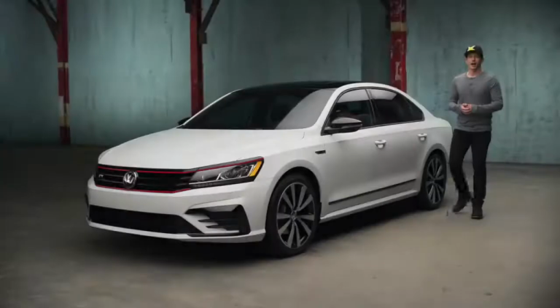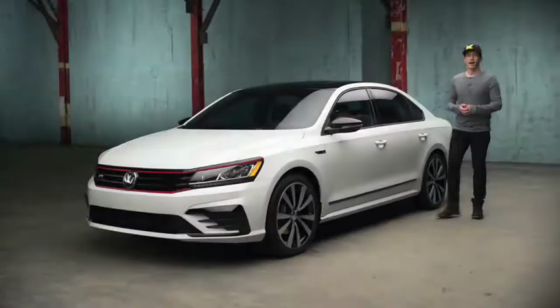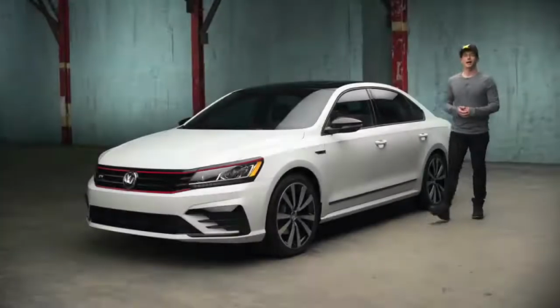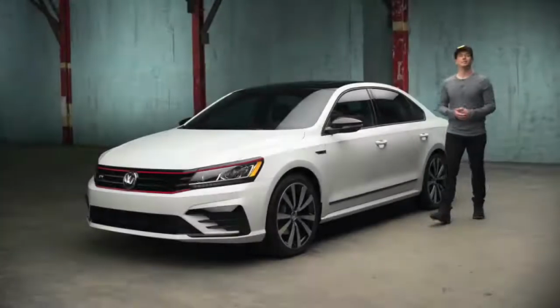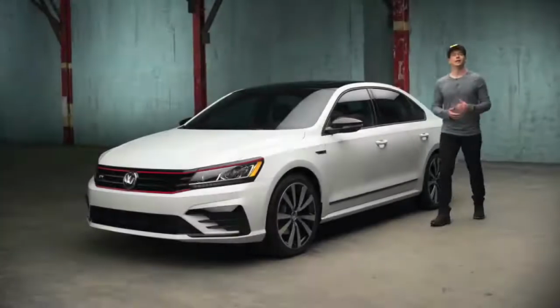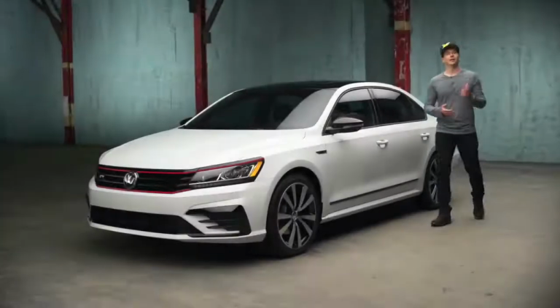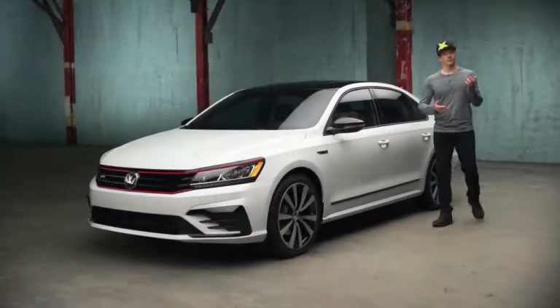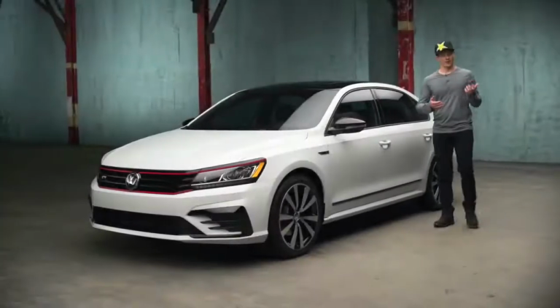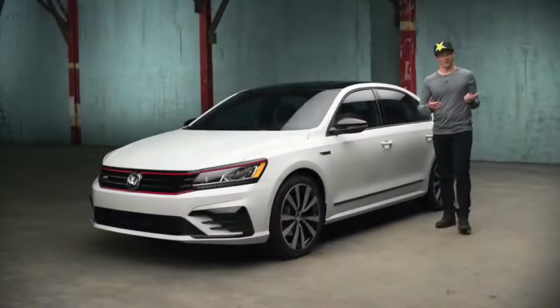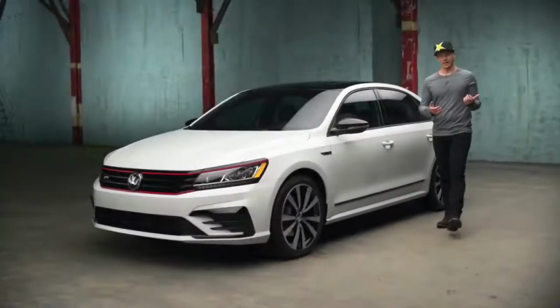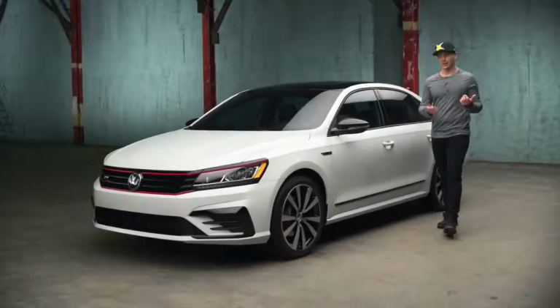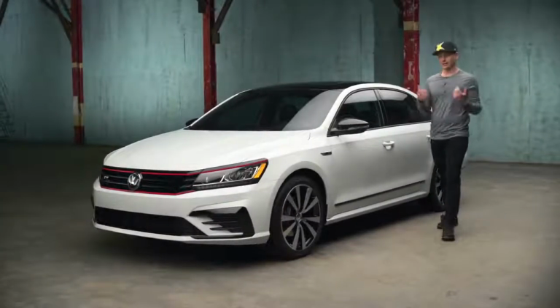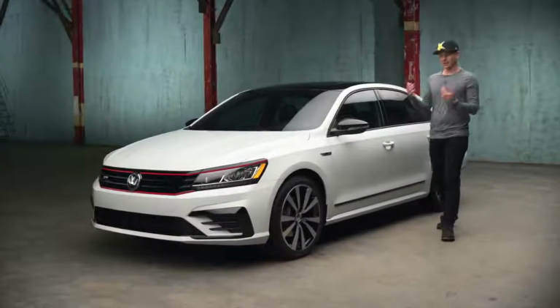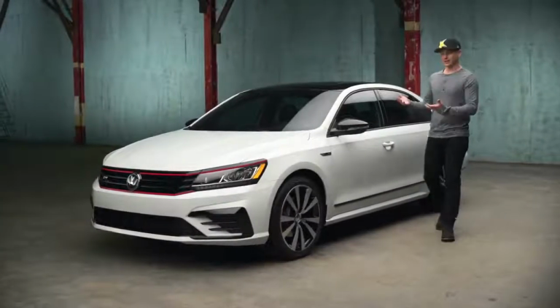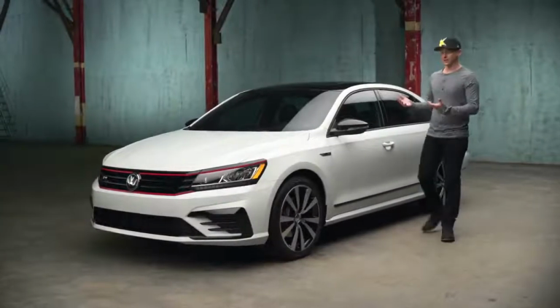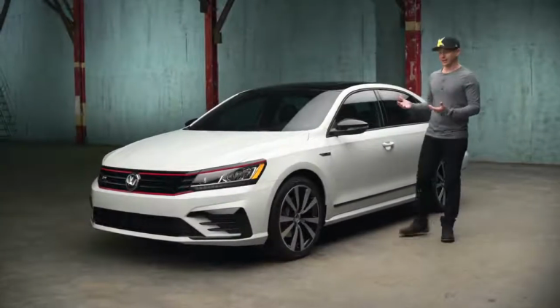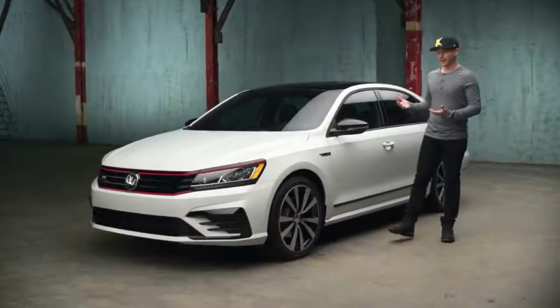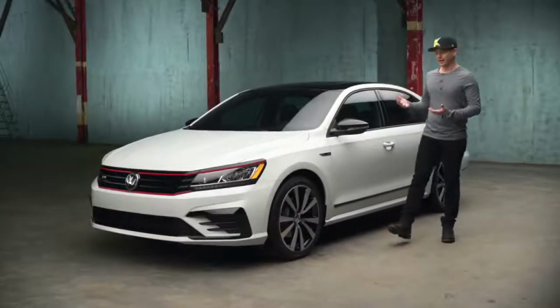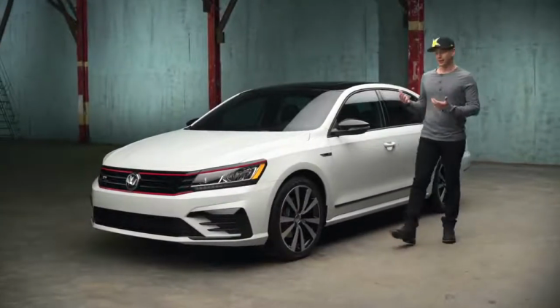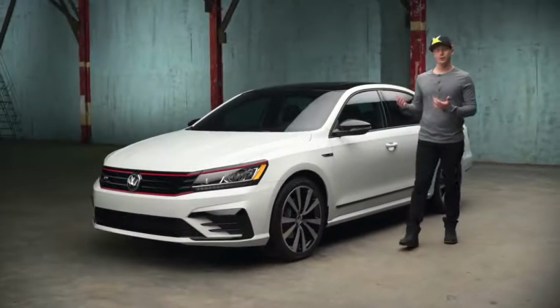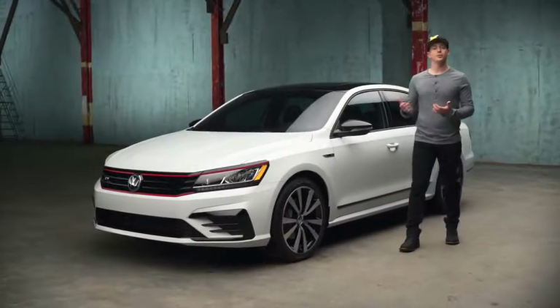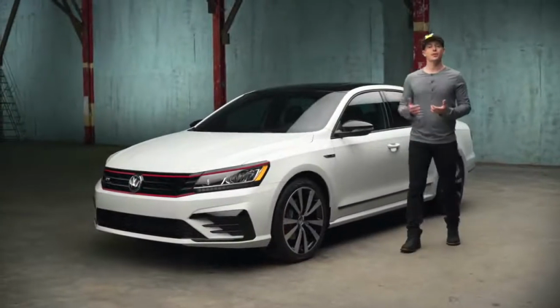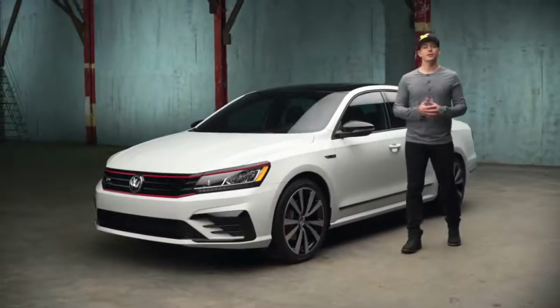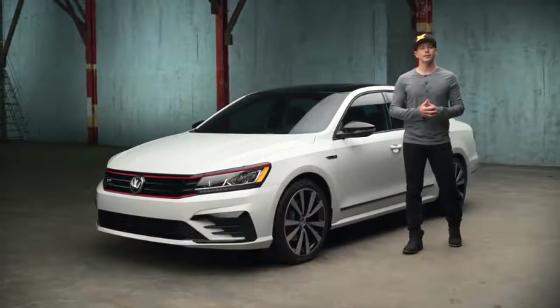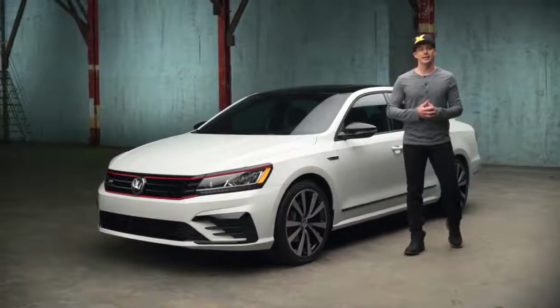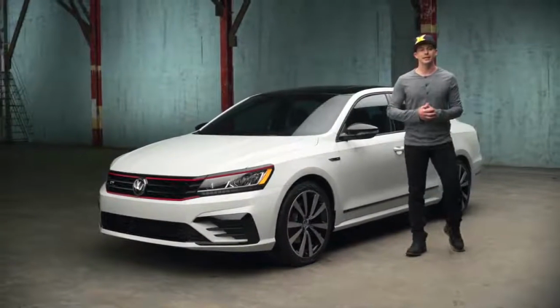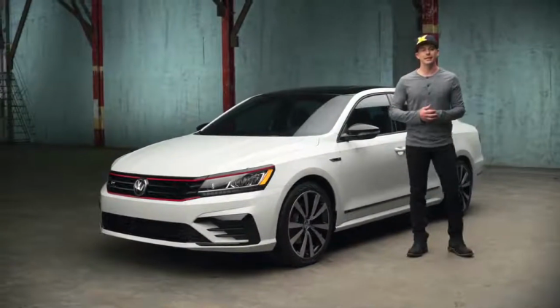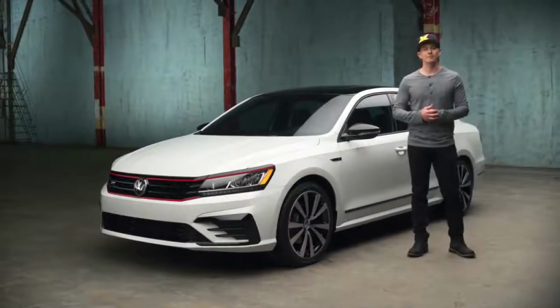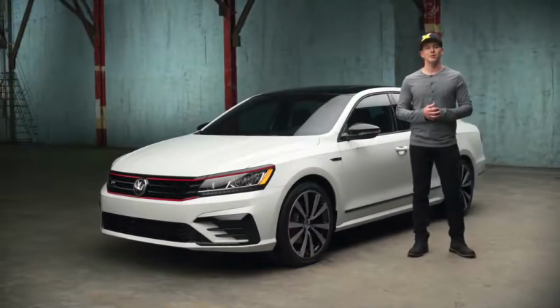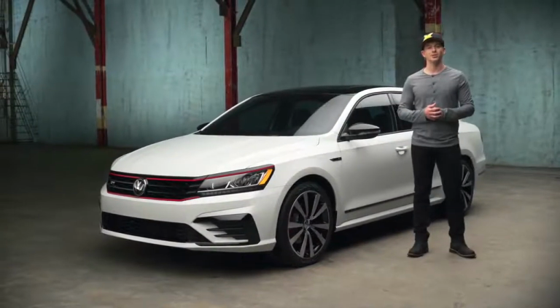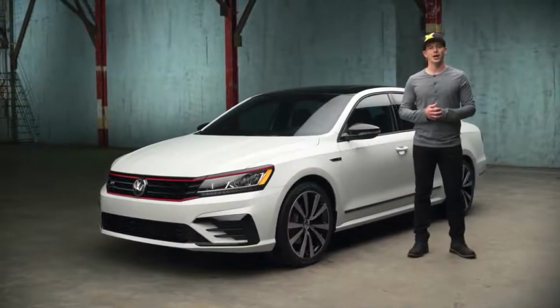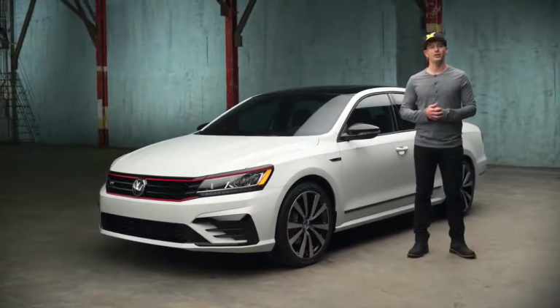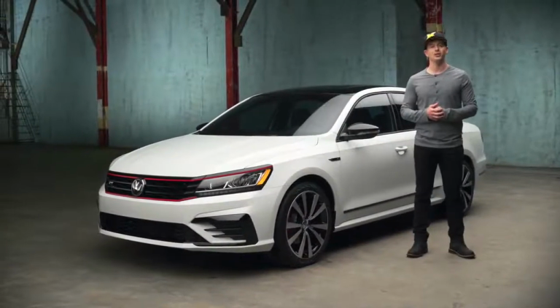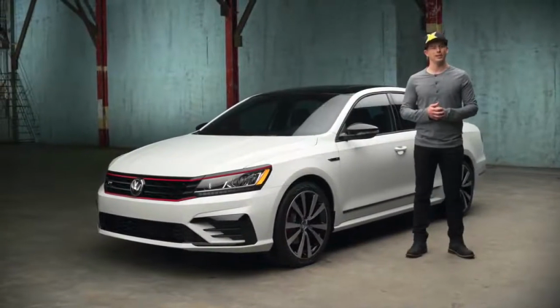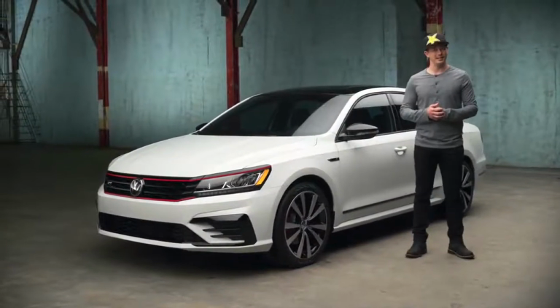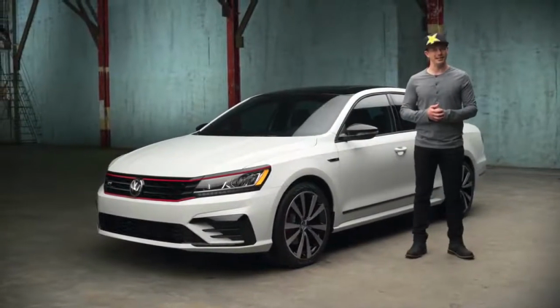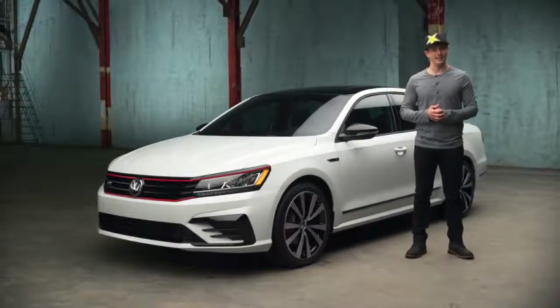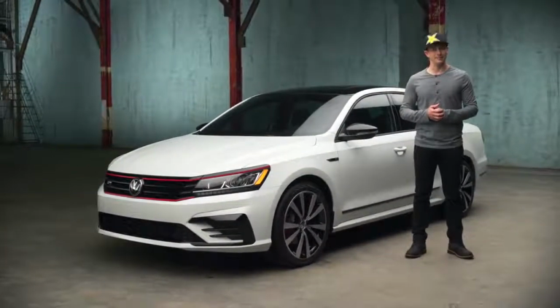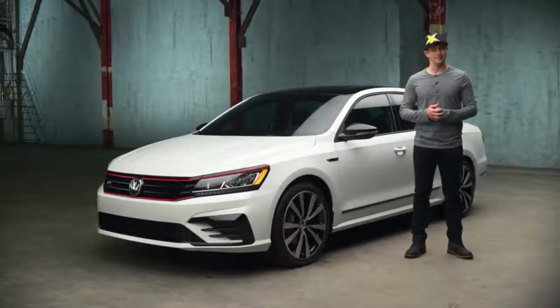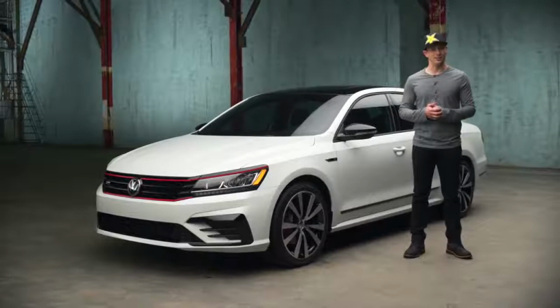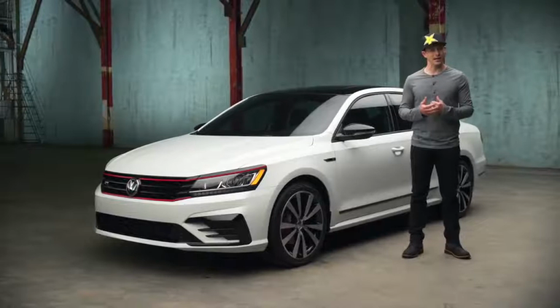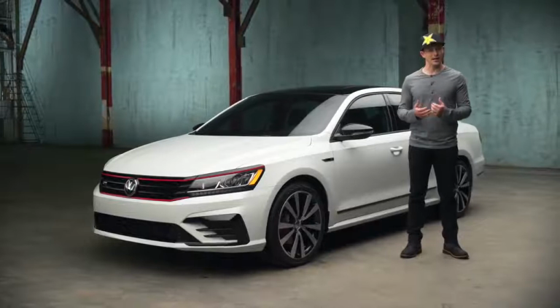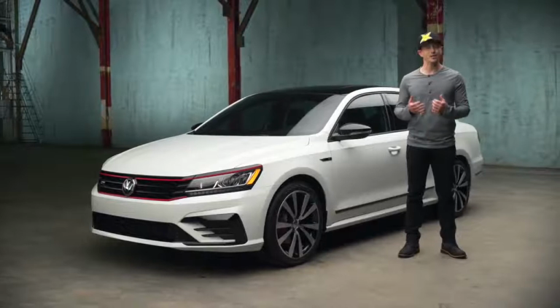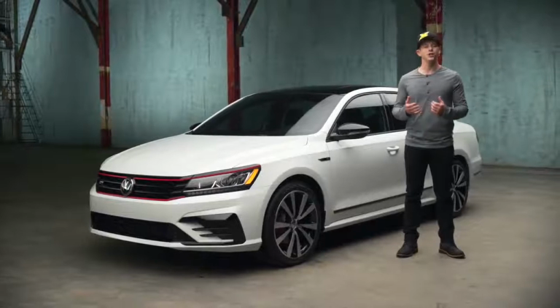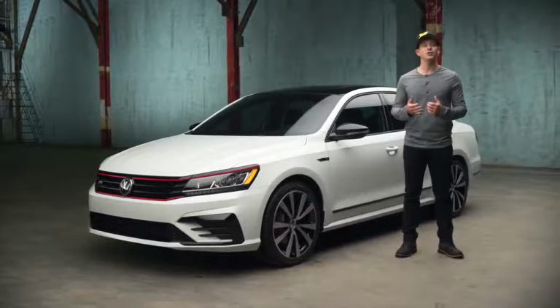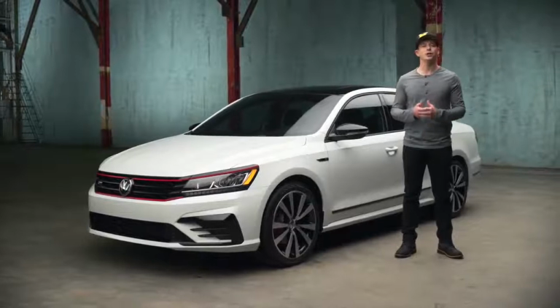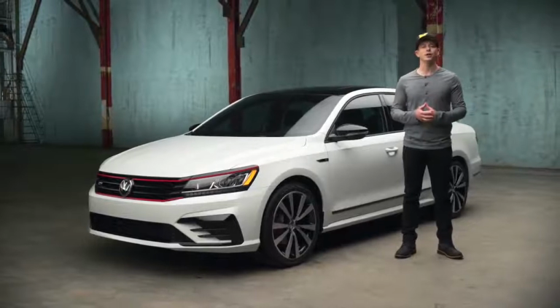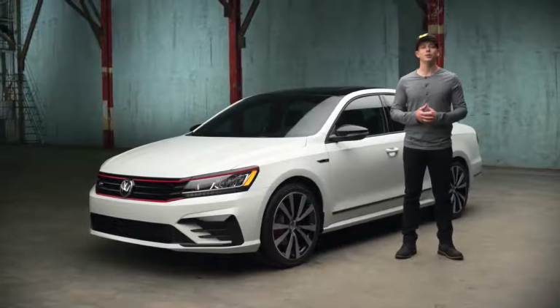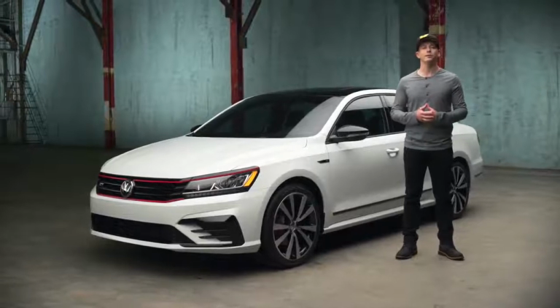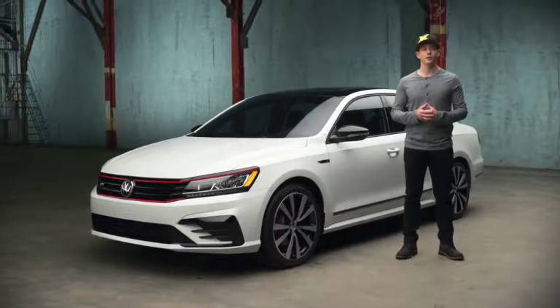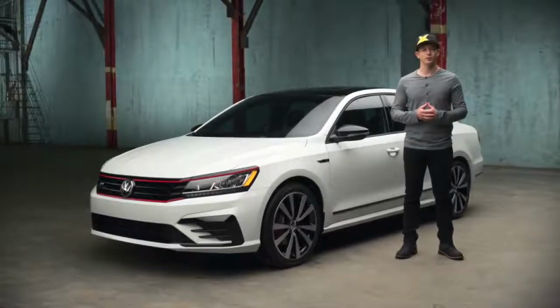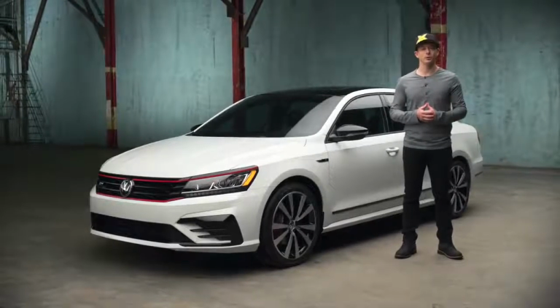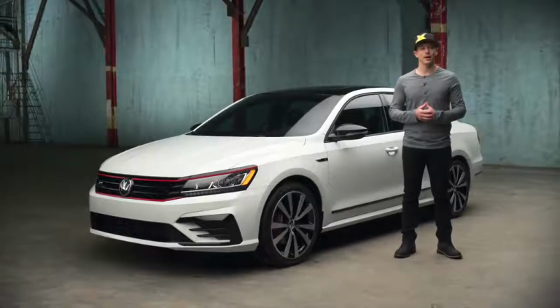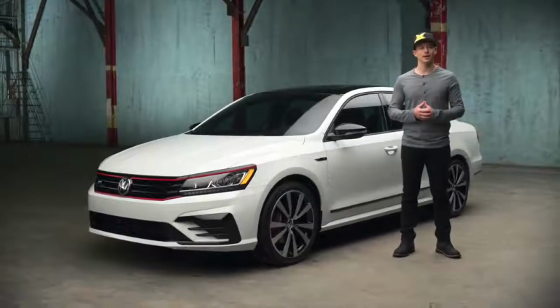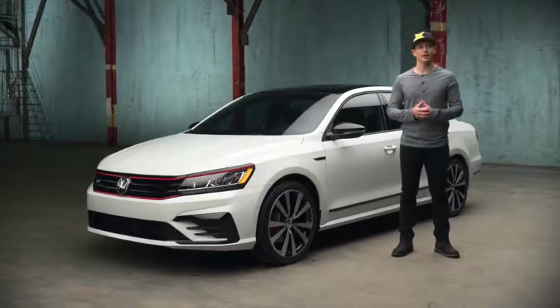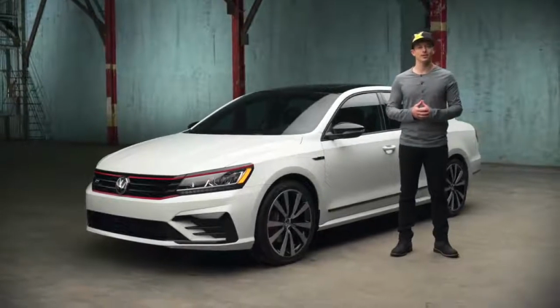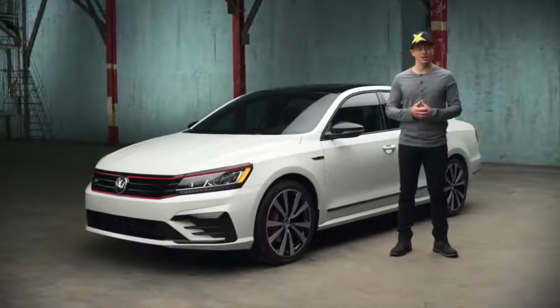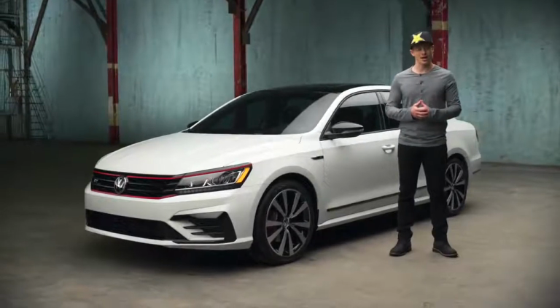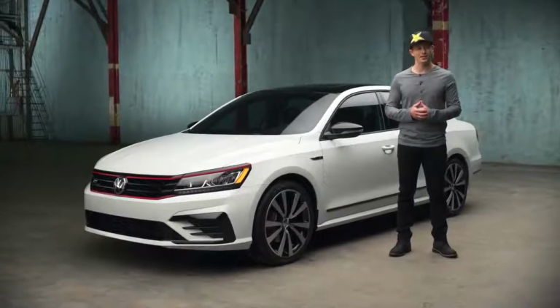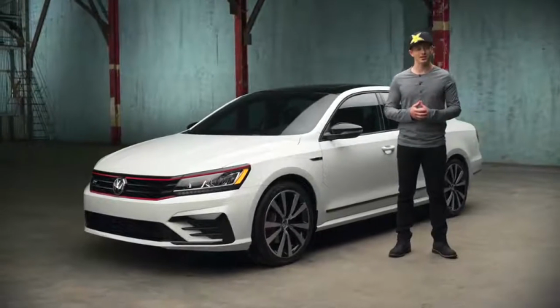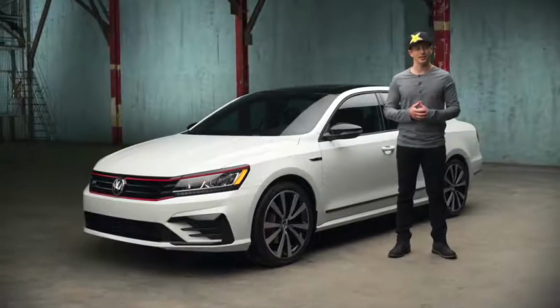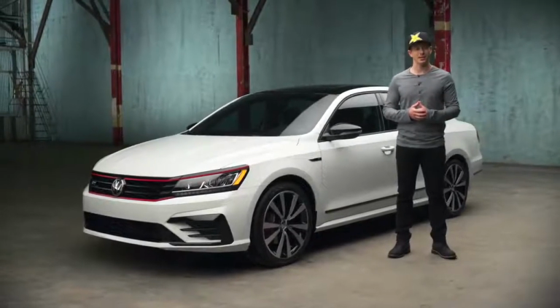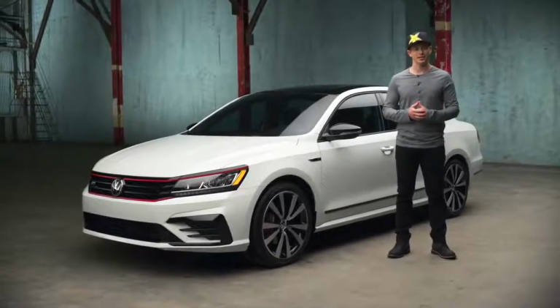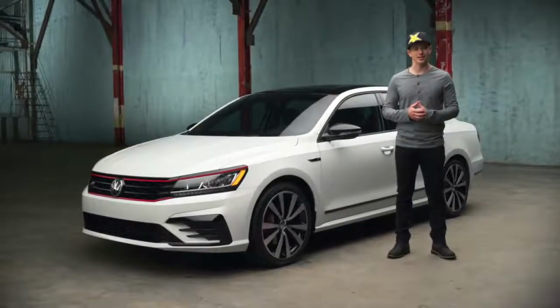I'm Tanner Faust, and this is the 2018 Passat GT, designed and engineered by Volkswagen in Chattanooga, Tennessee.